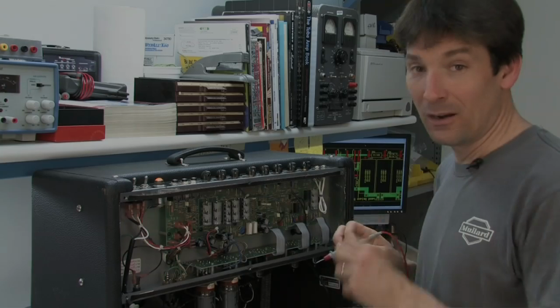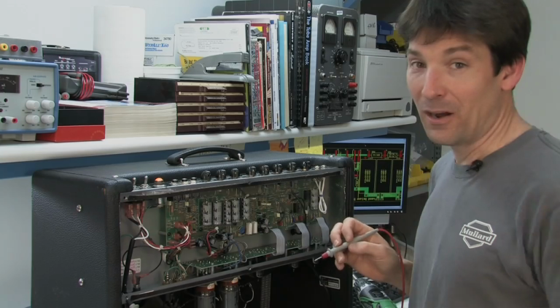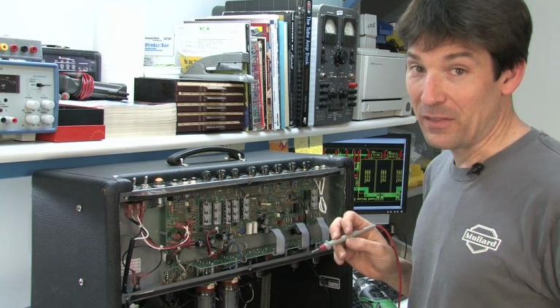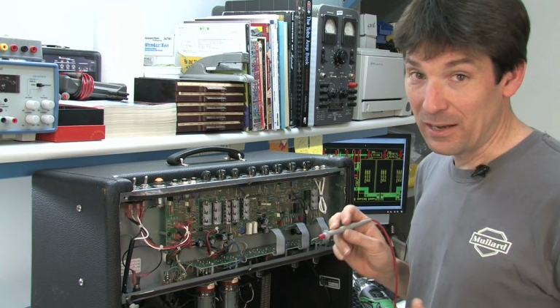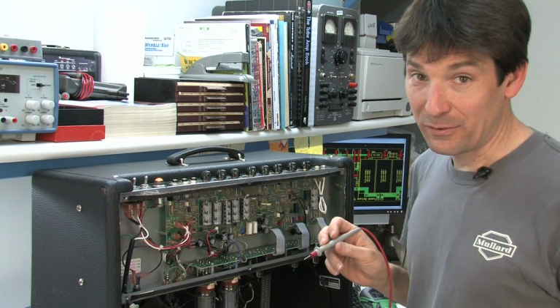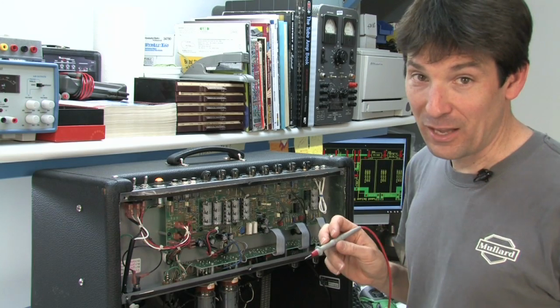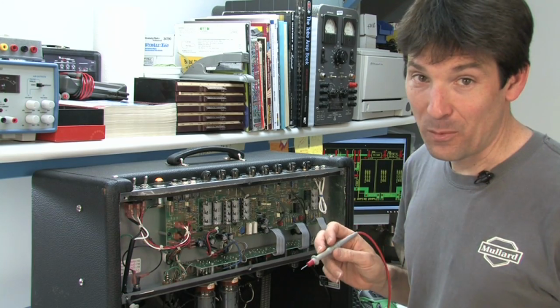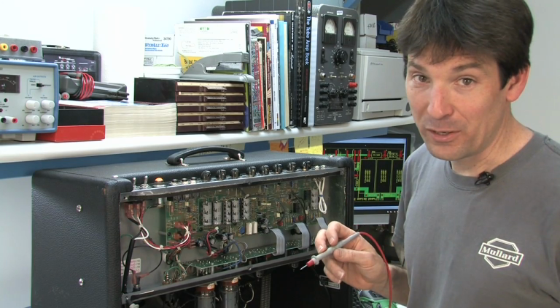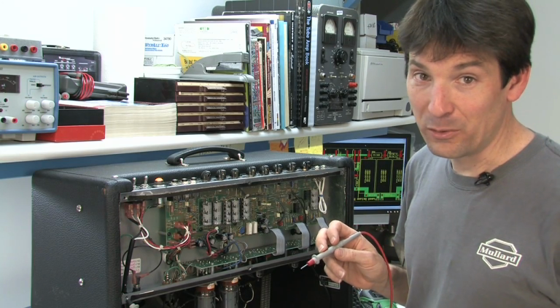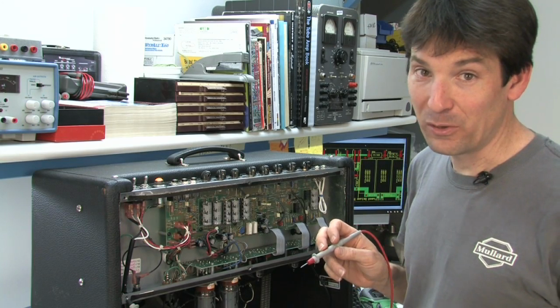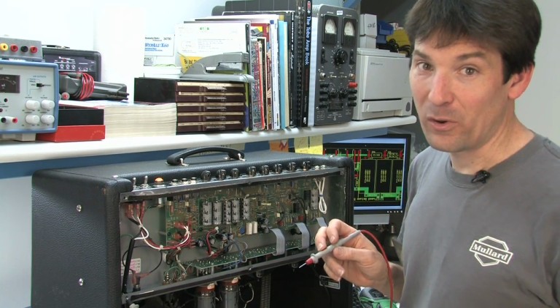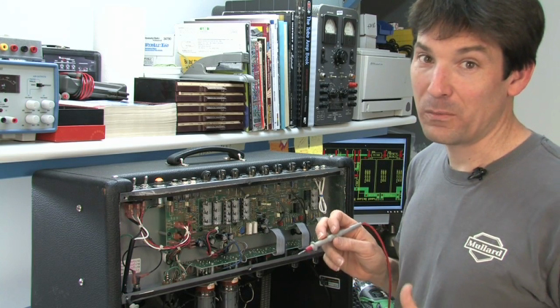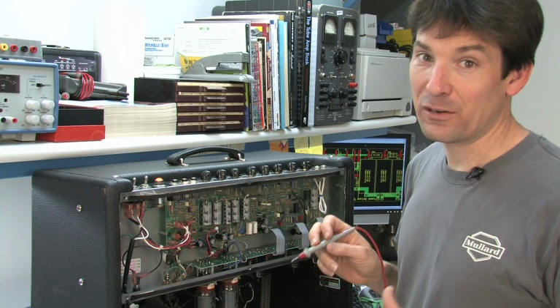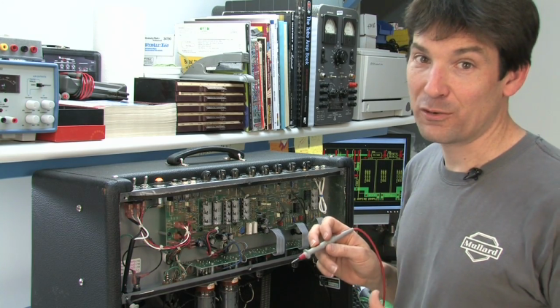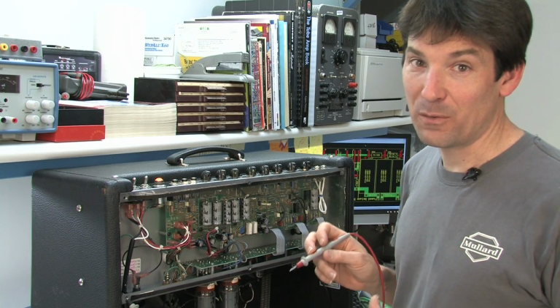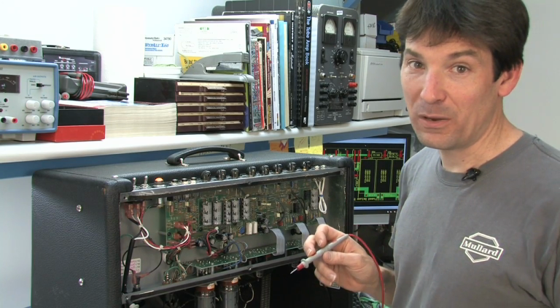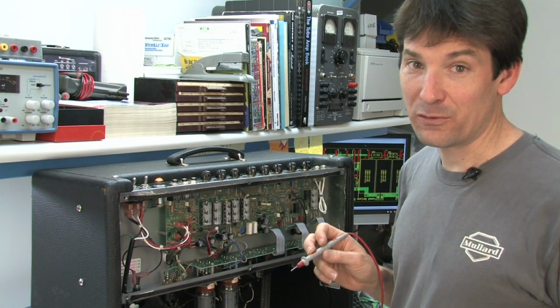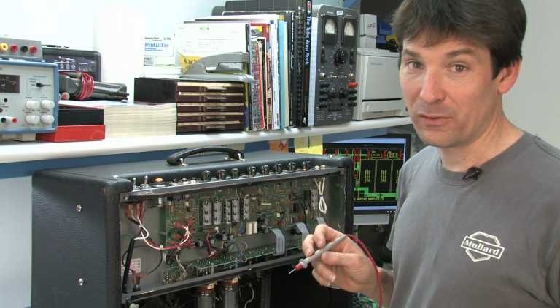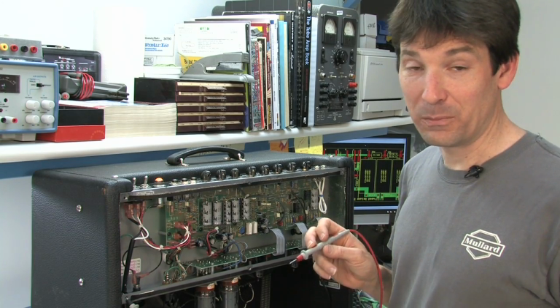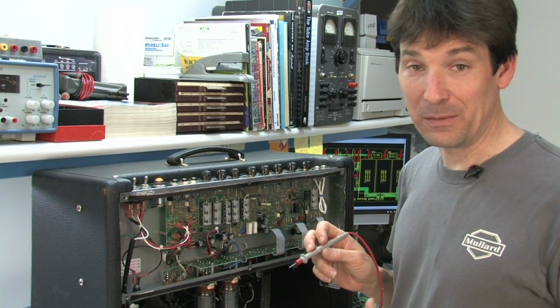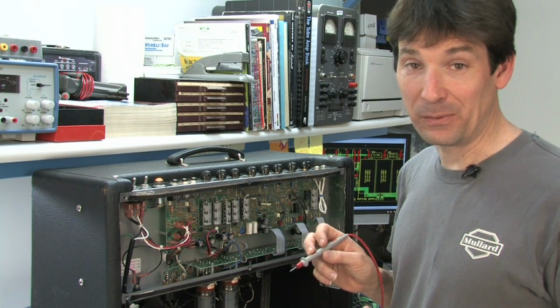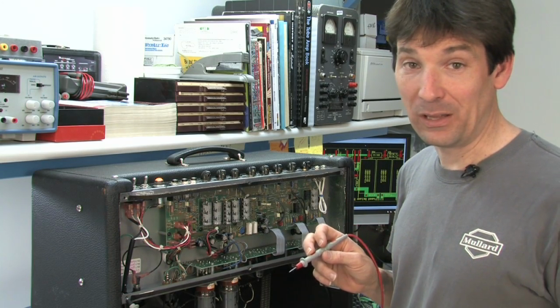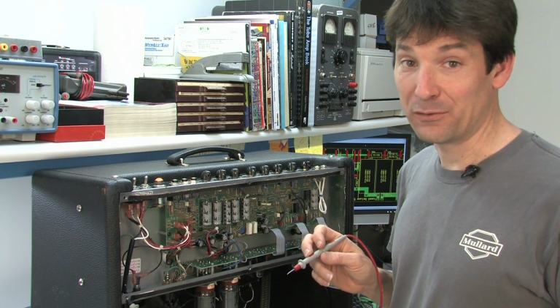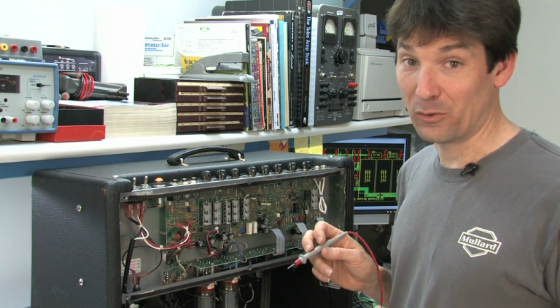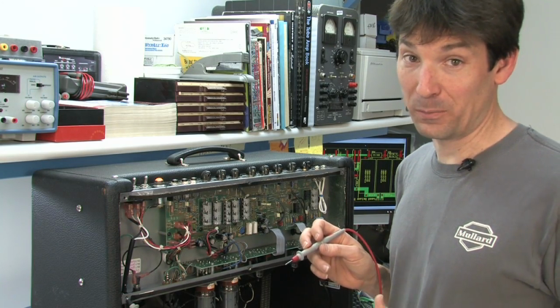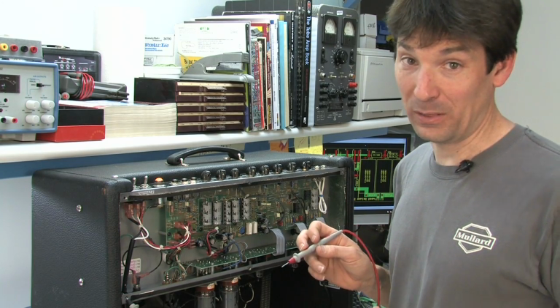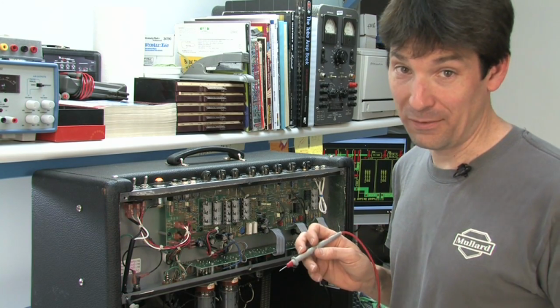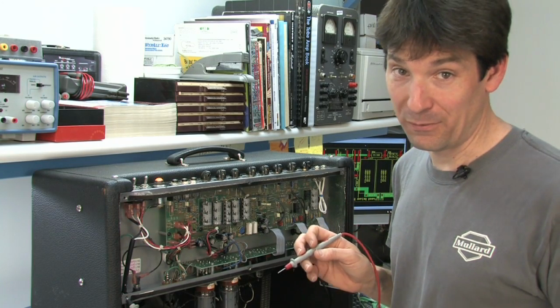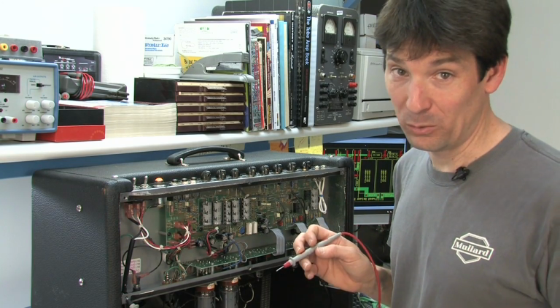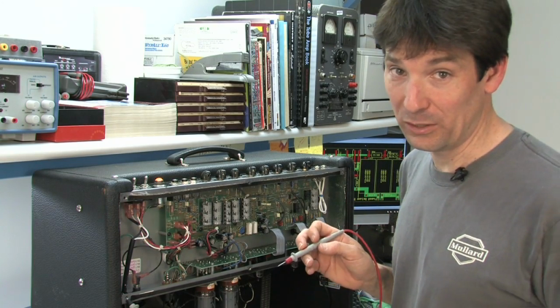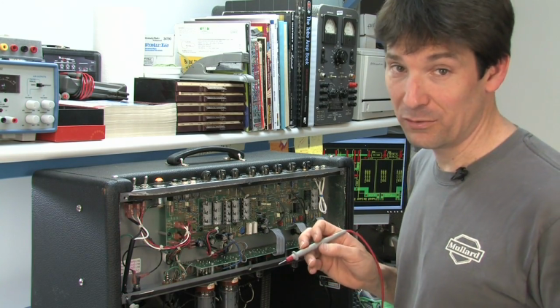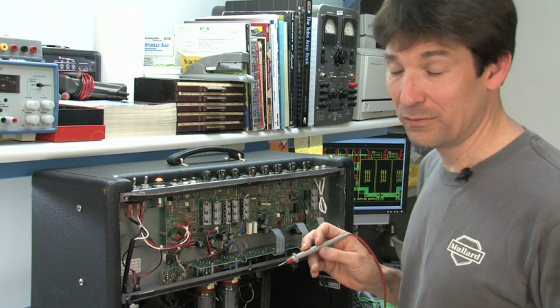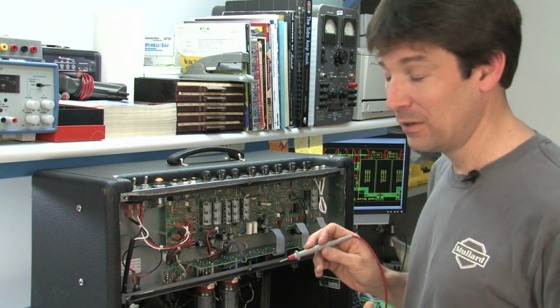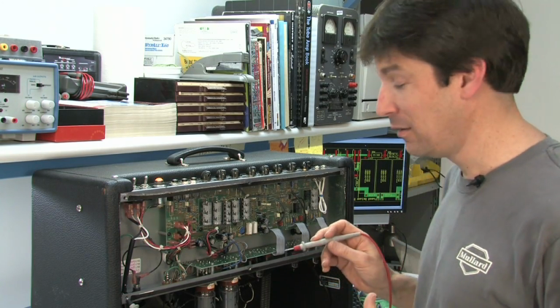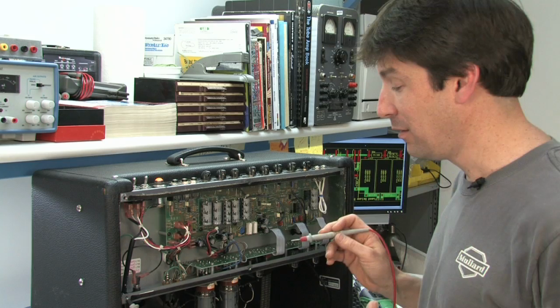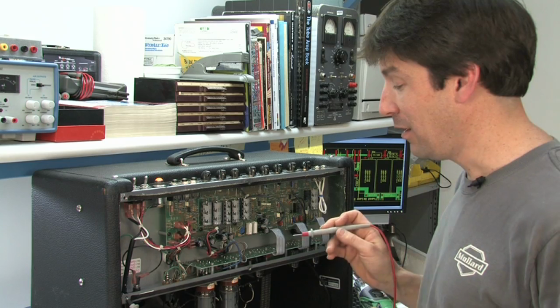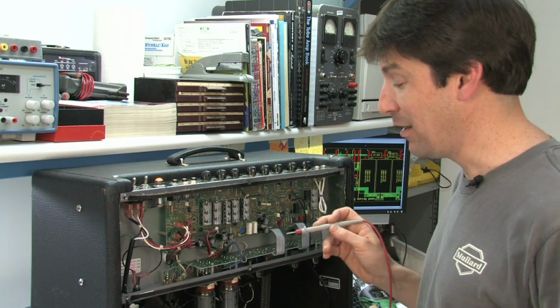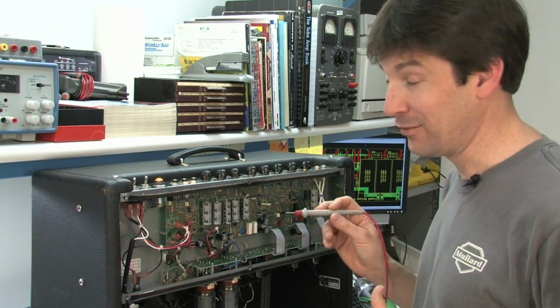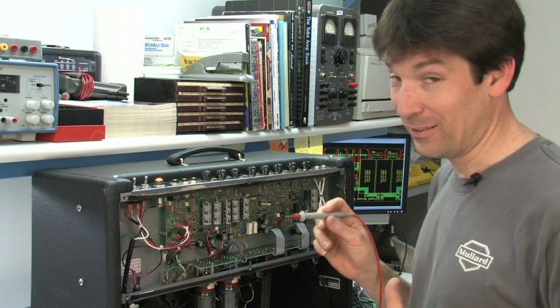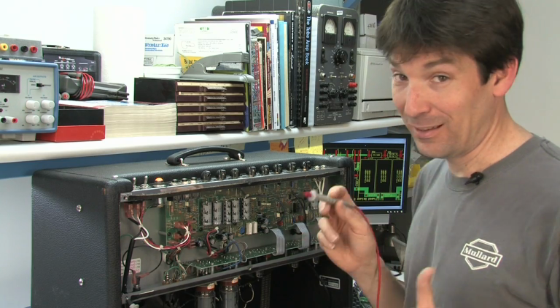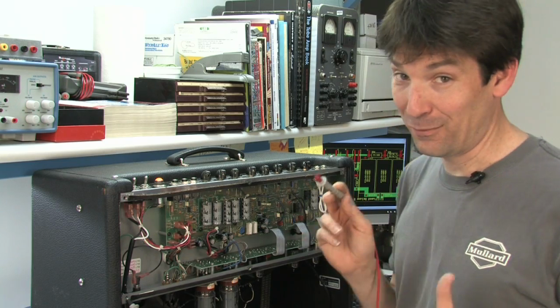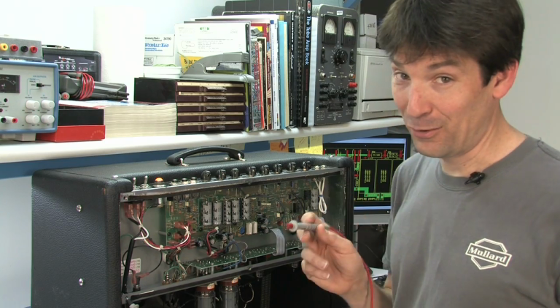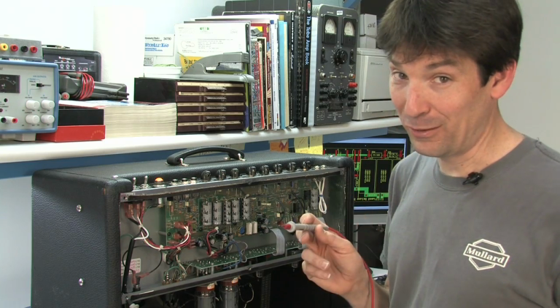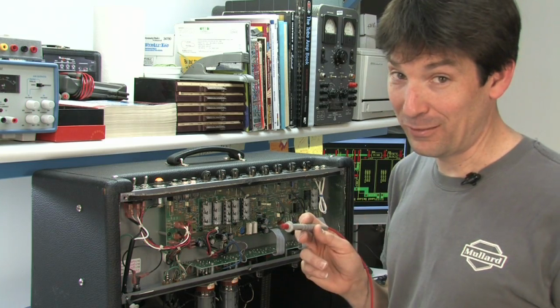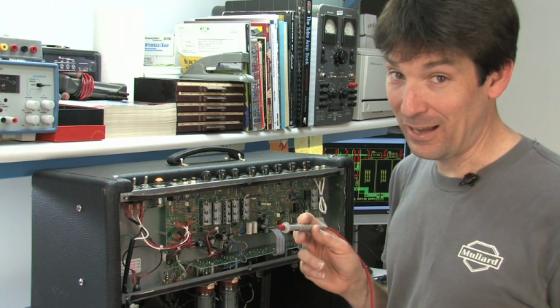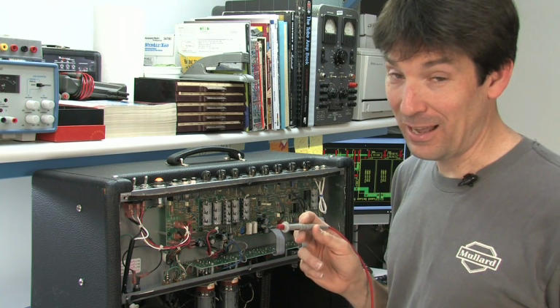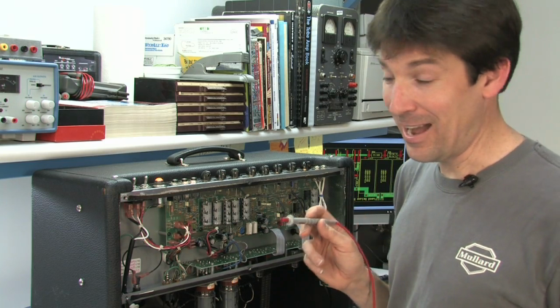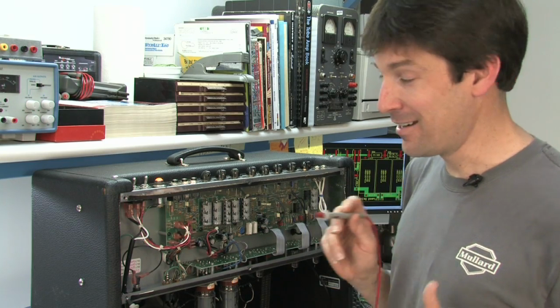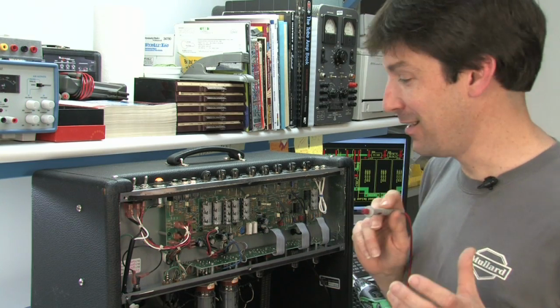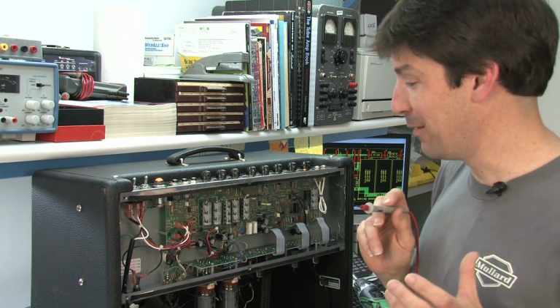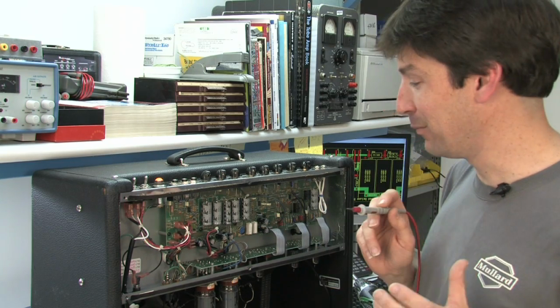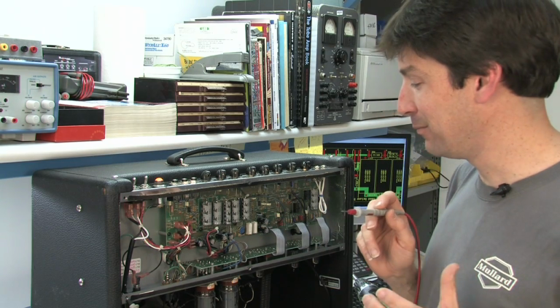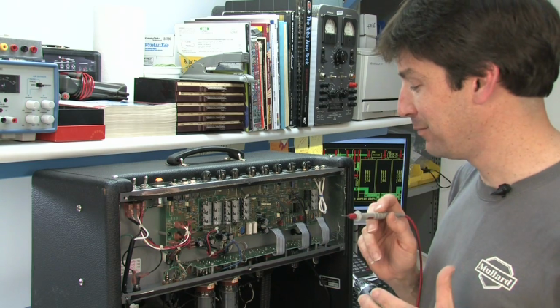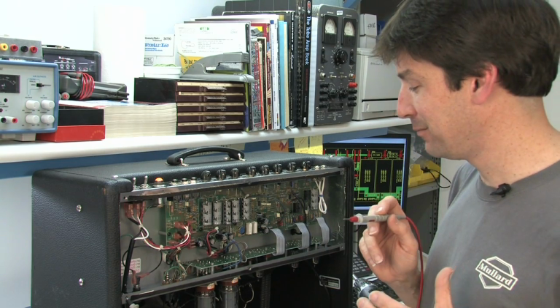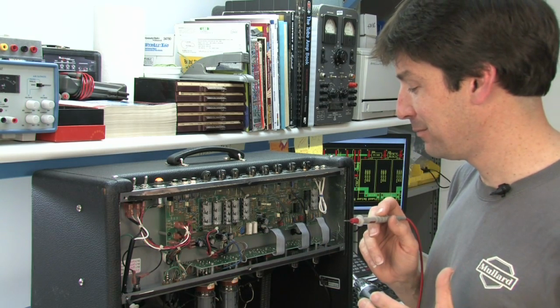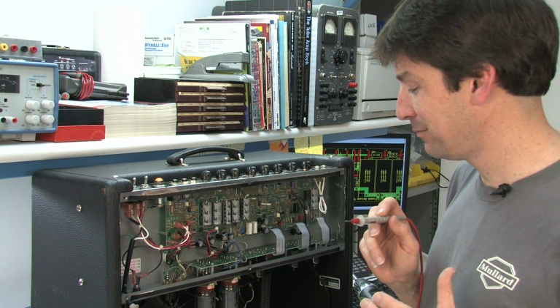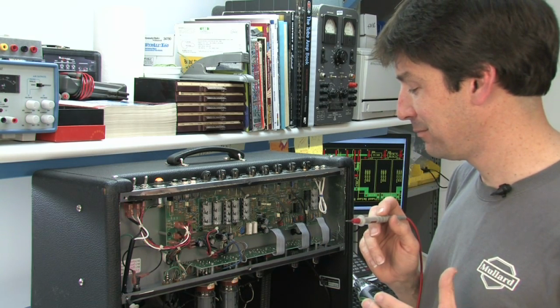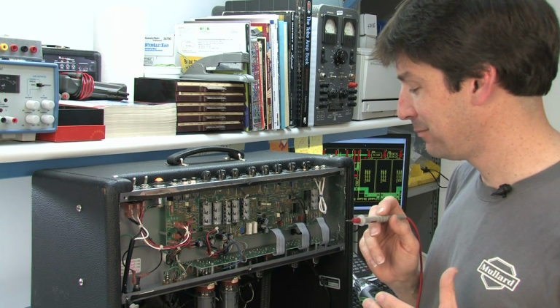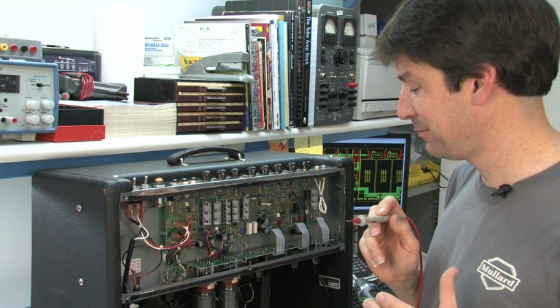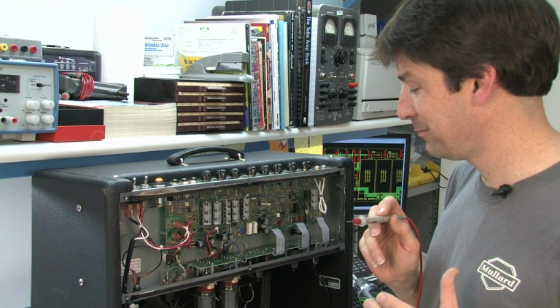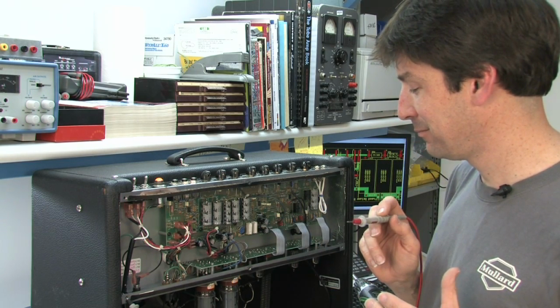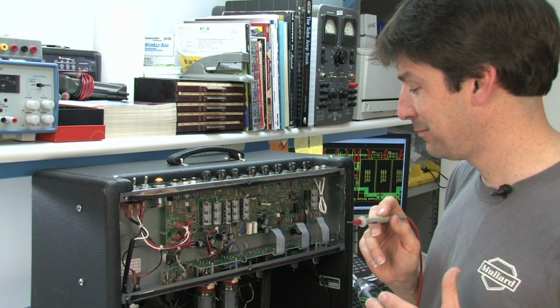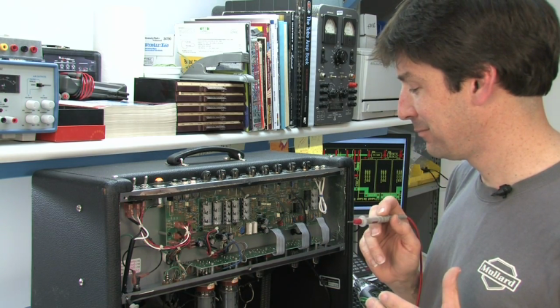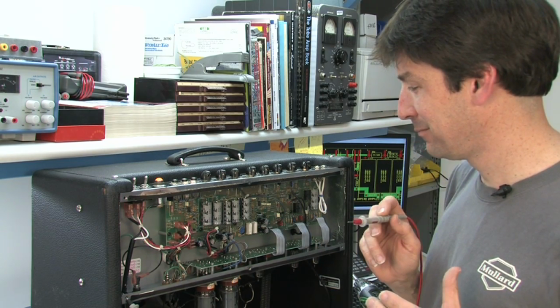All right, the next thing I want to do is I want to make sure I measure the B+, or the plate voltage. And I'm just going to take a very steady hand and...